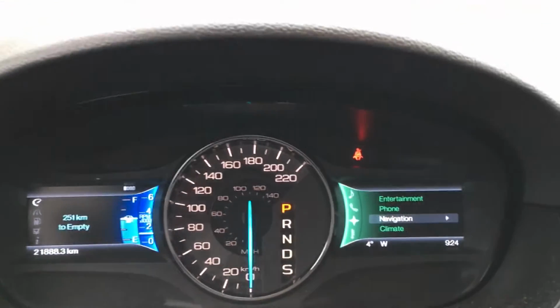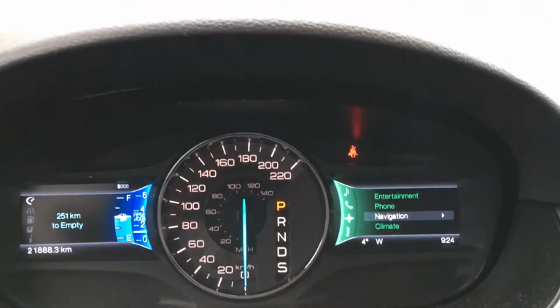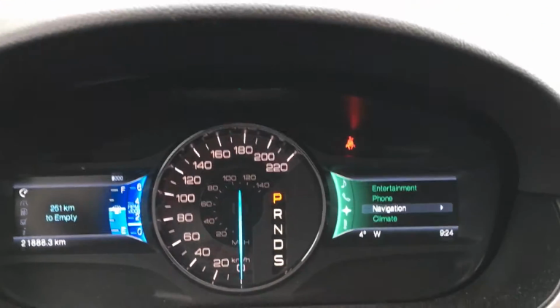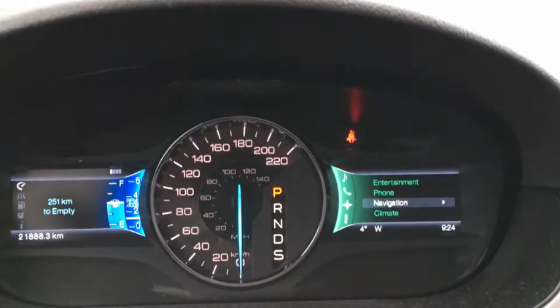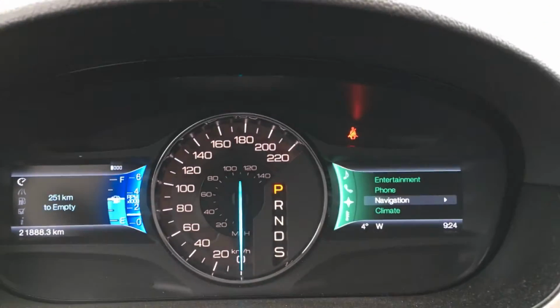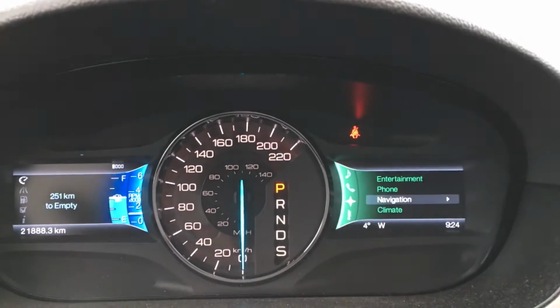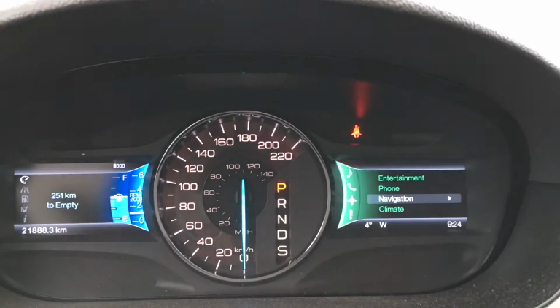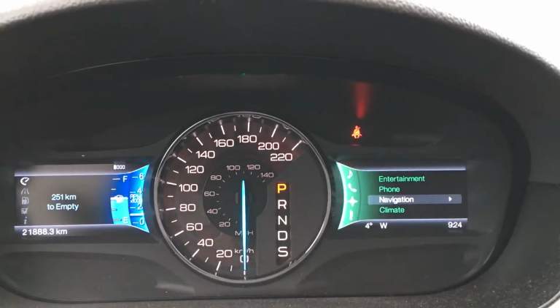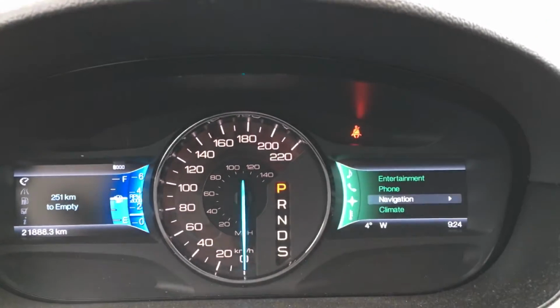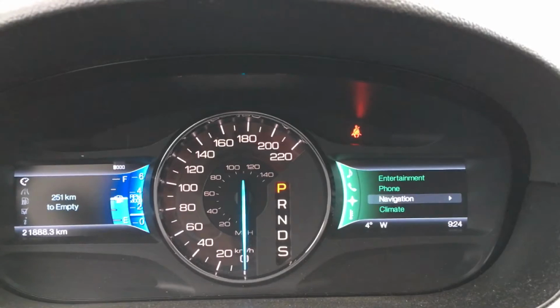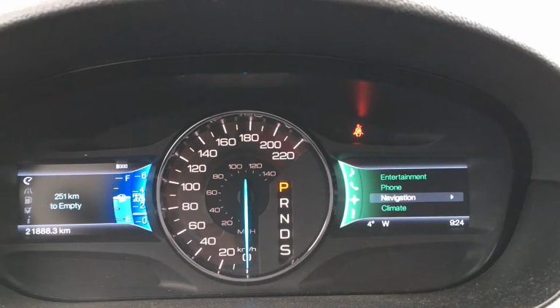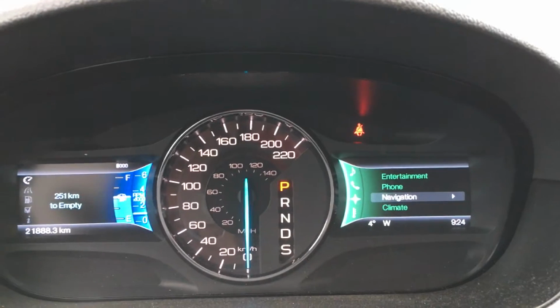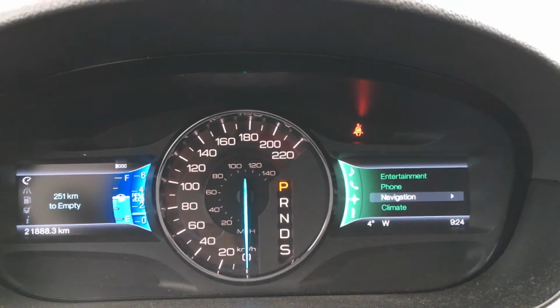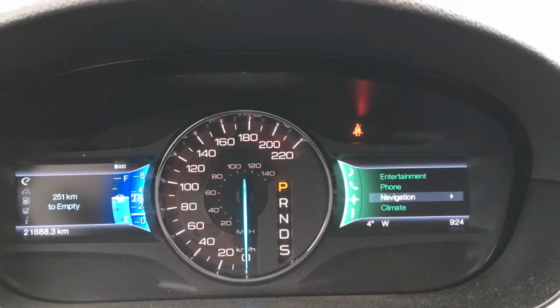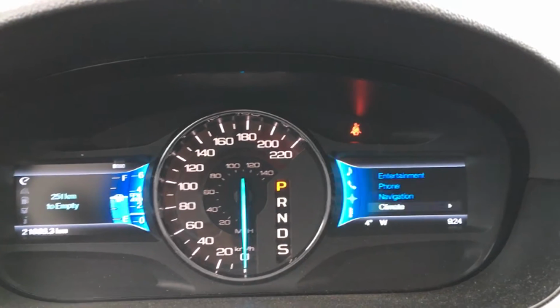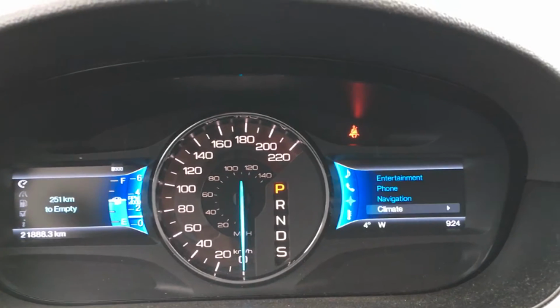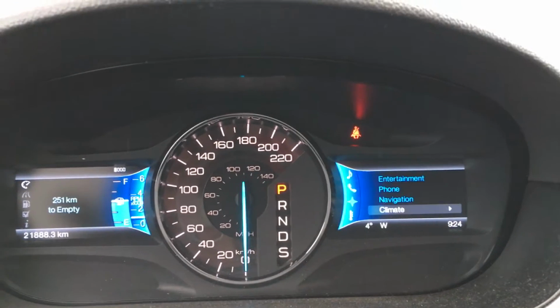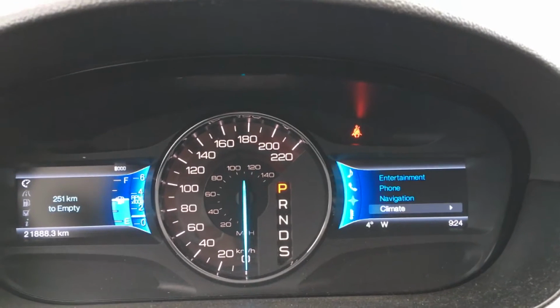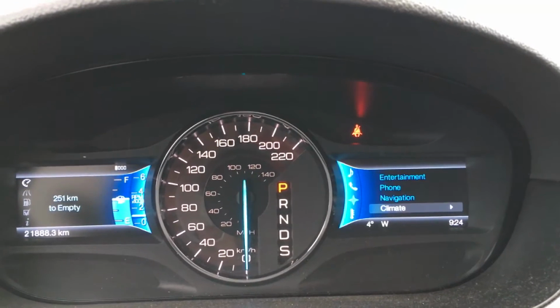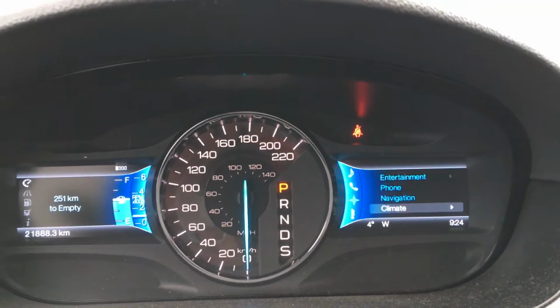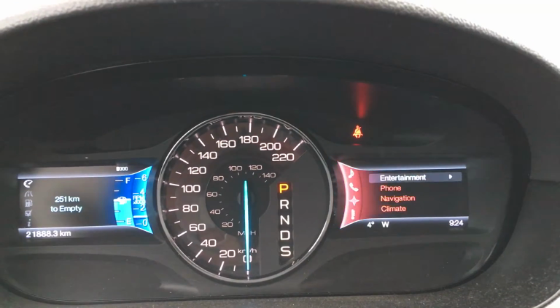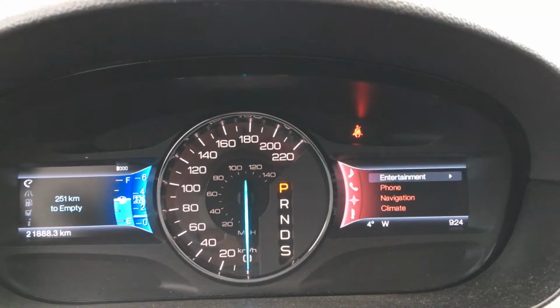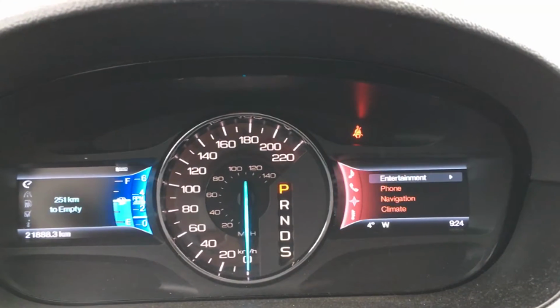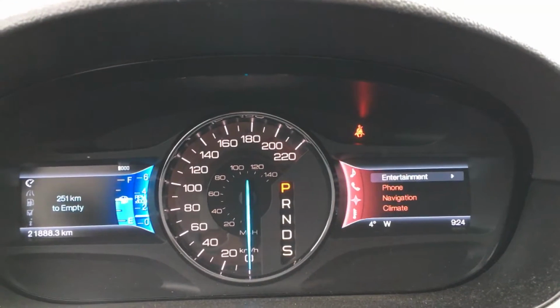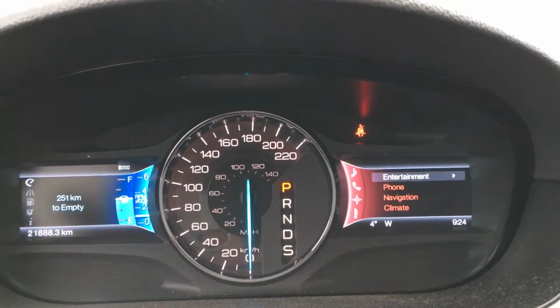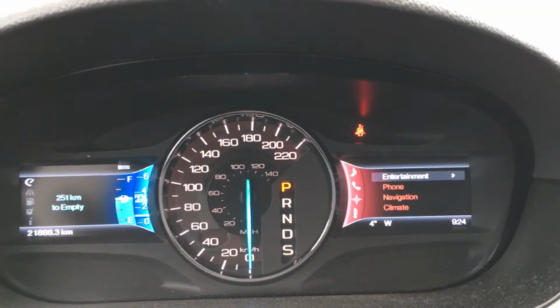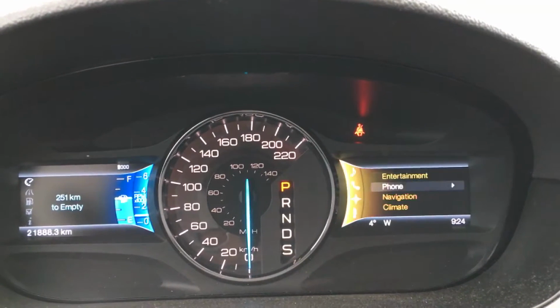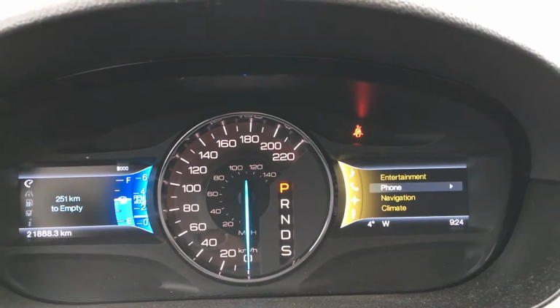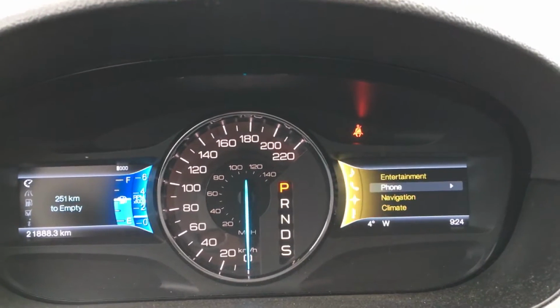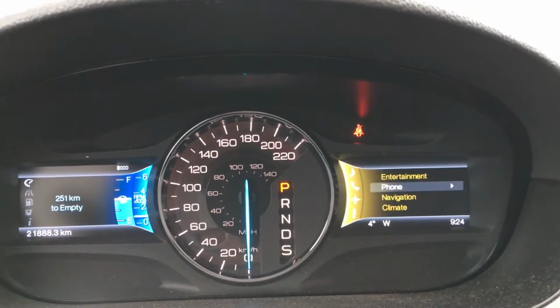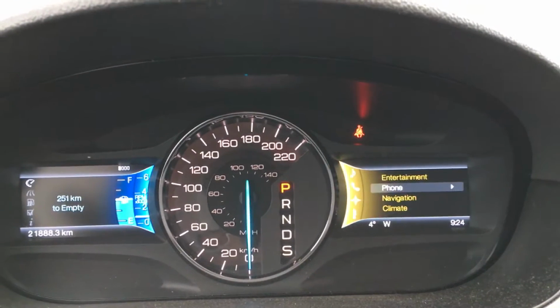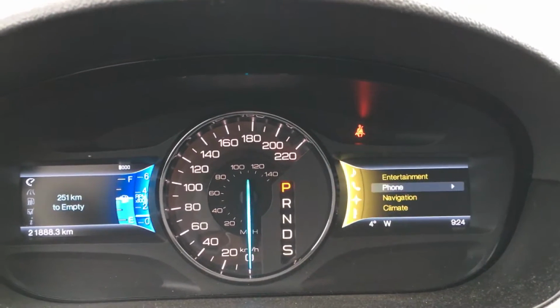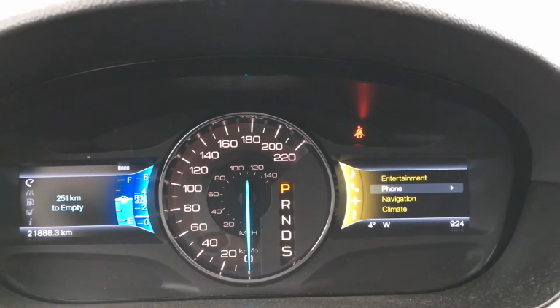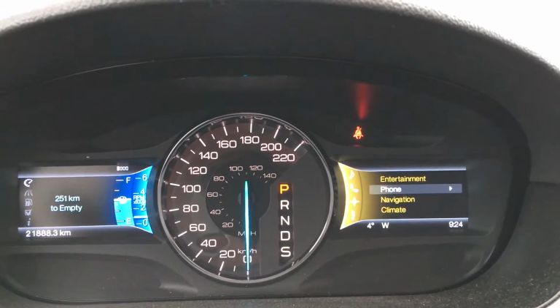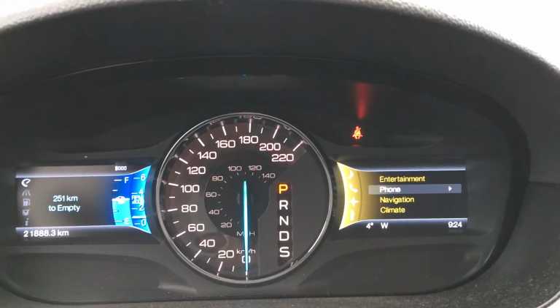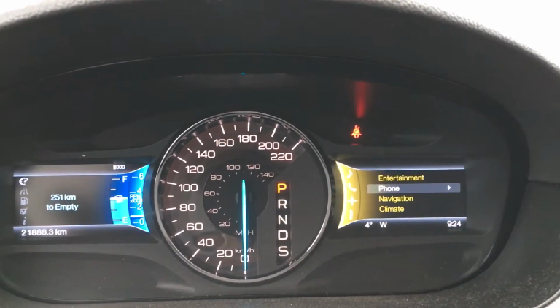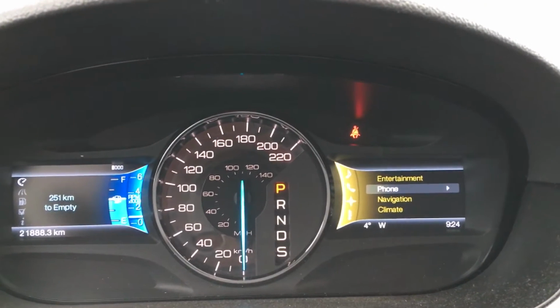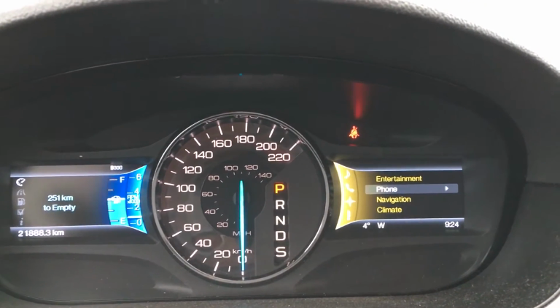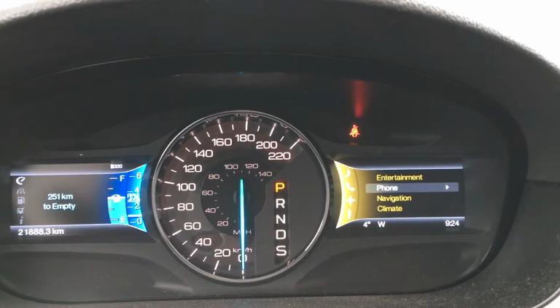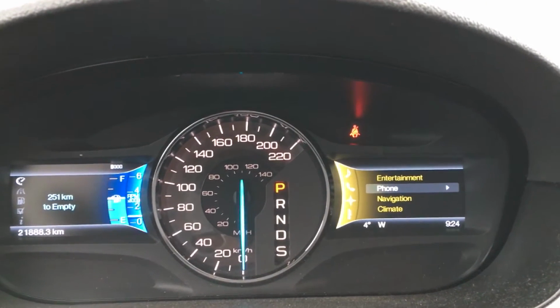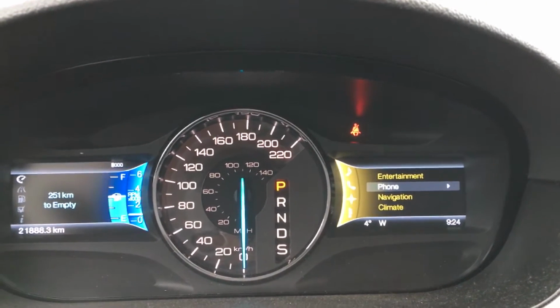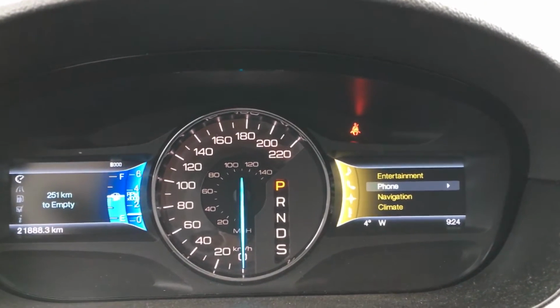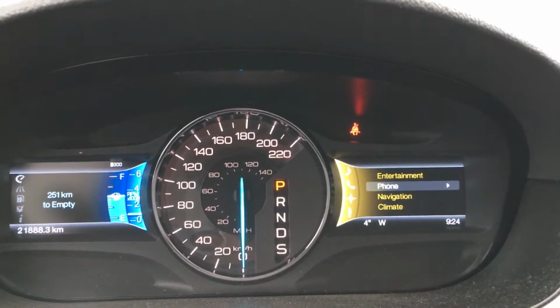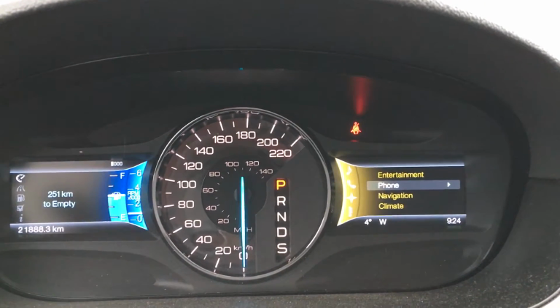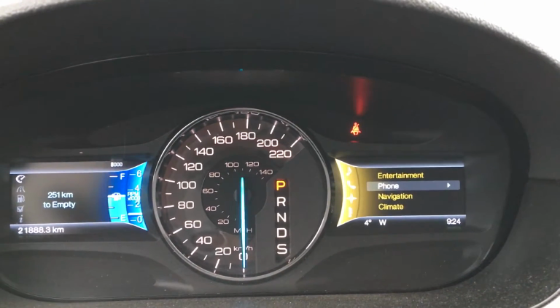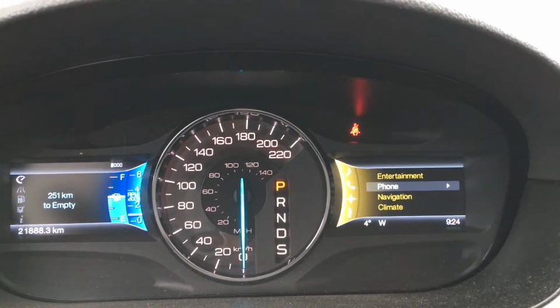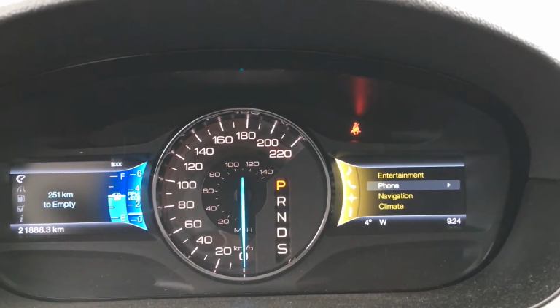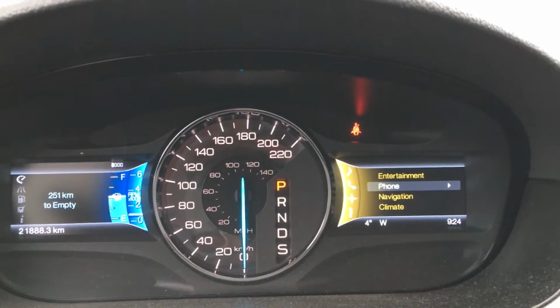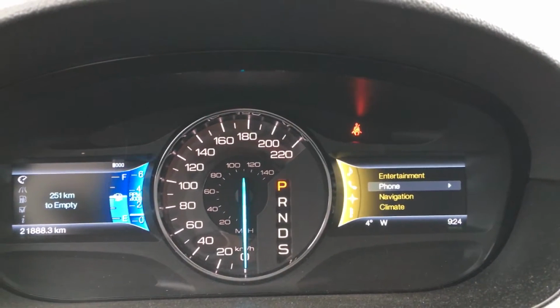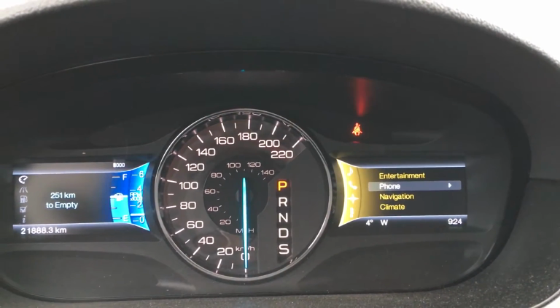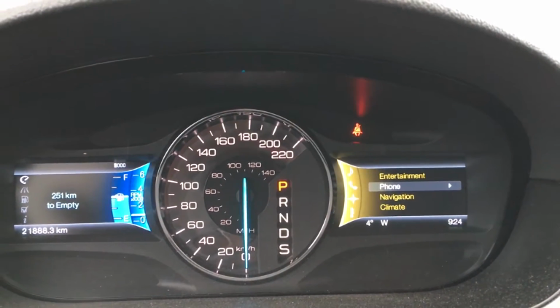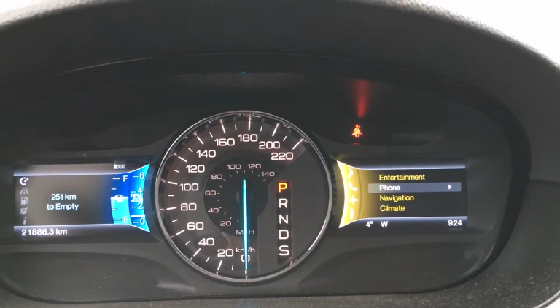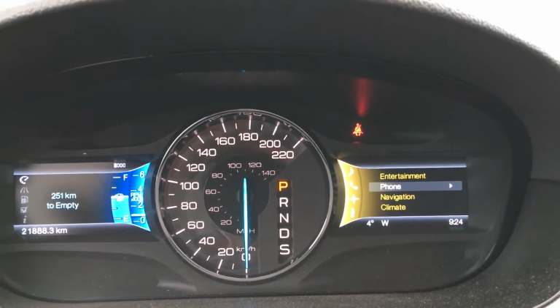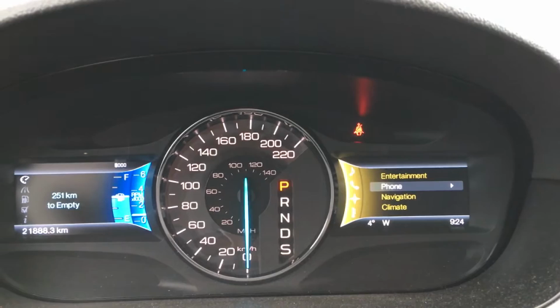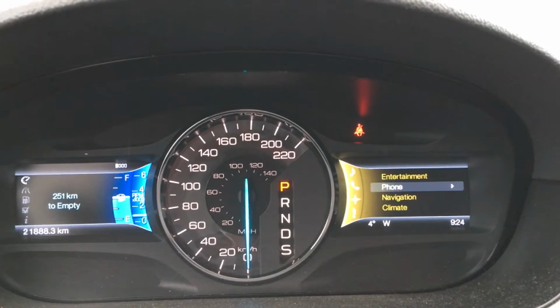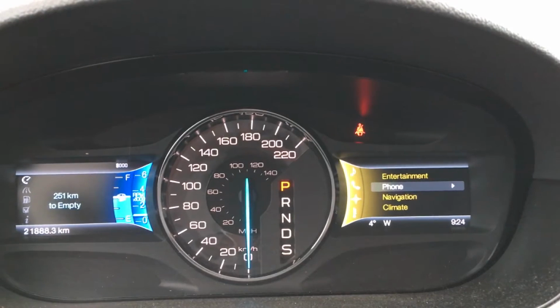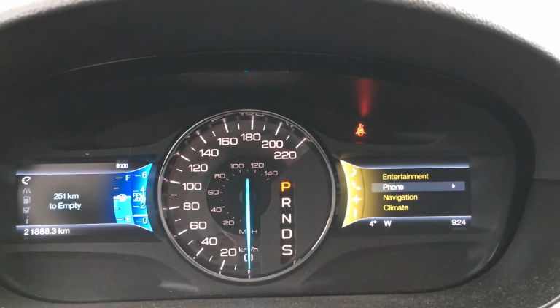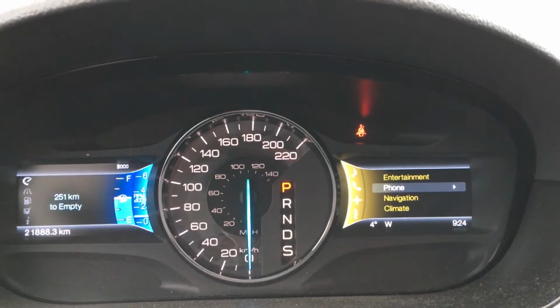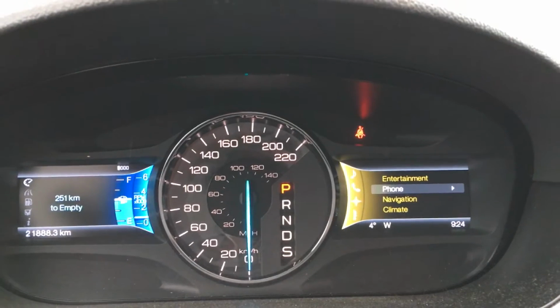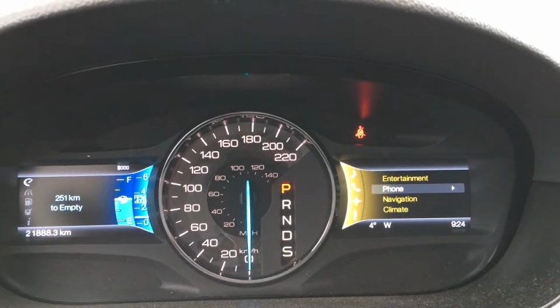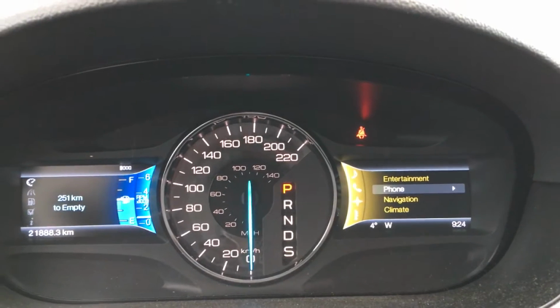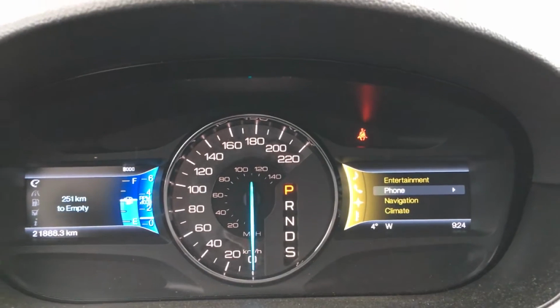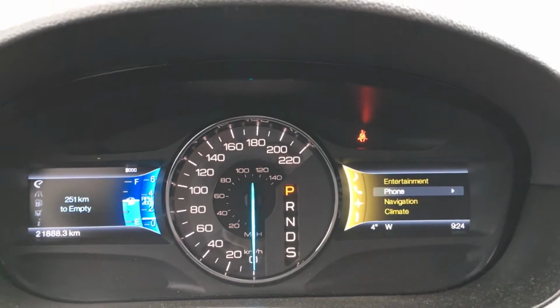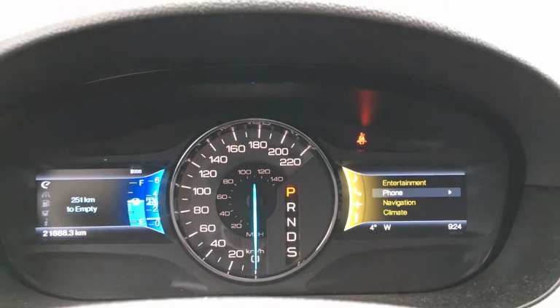On the right-hand side you get navigation, climate, as well as entertainment and phone. It also tells you the temperature inside, the direction that you're facing, and the time.